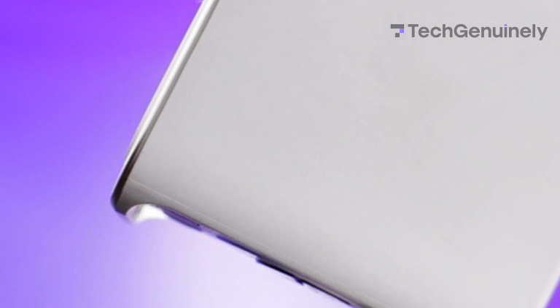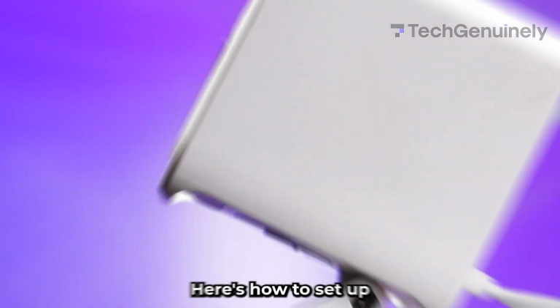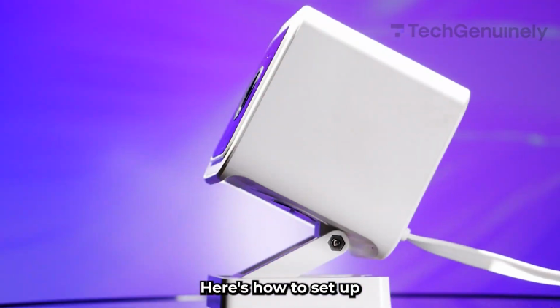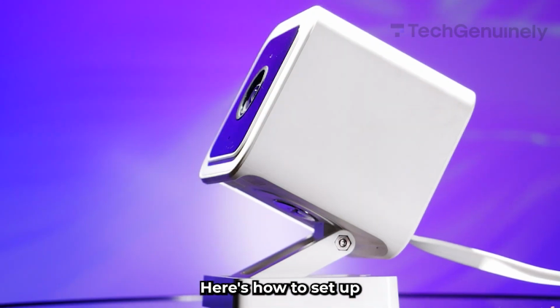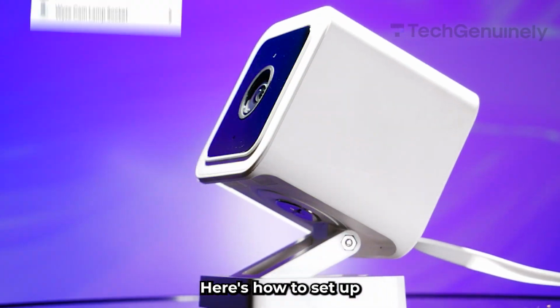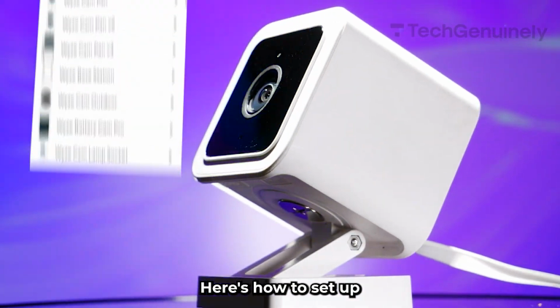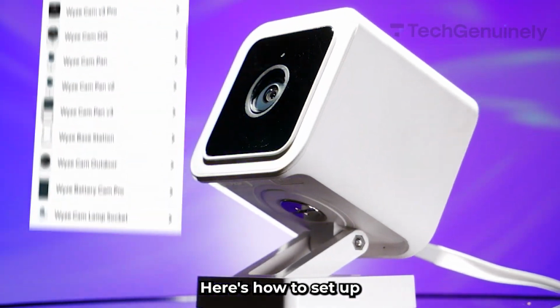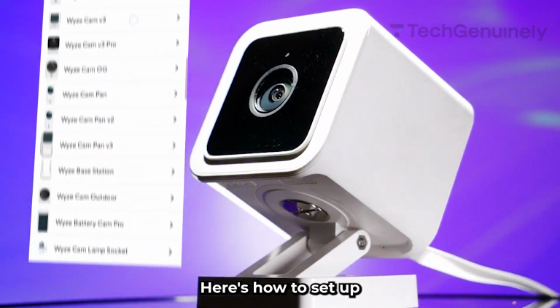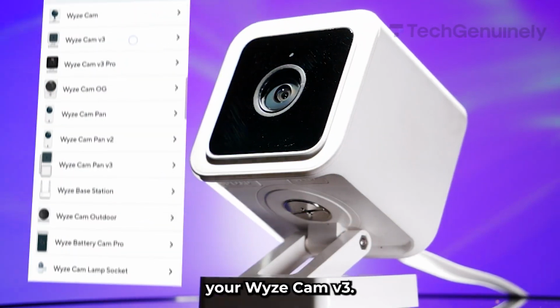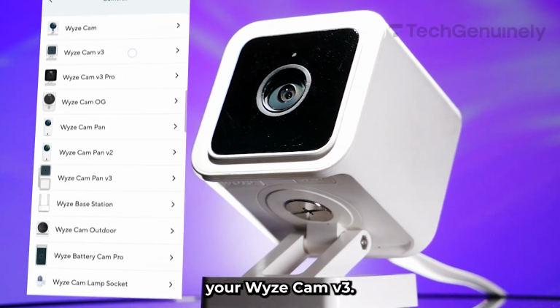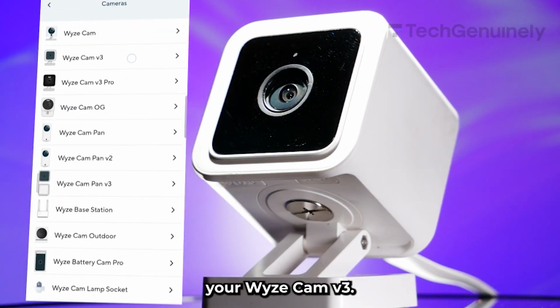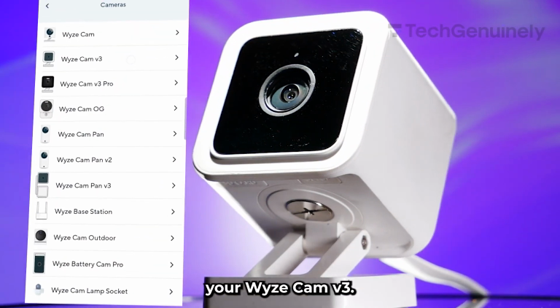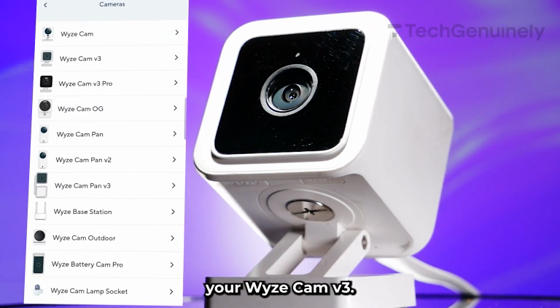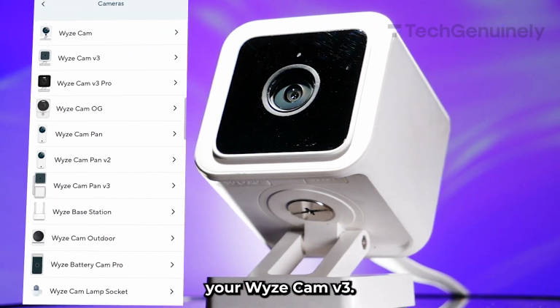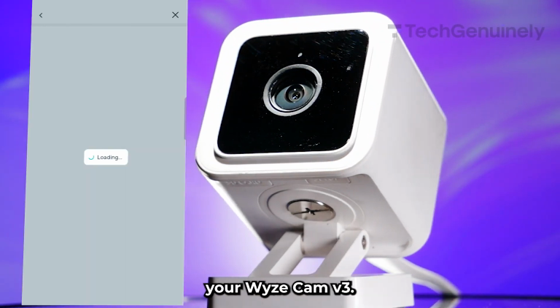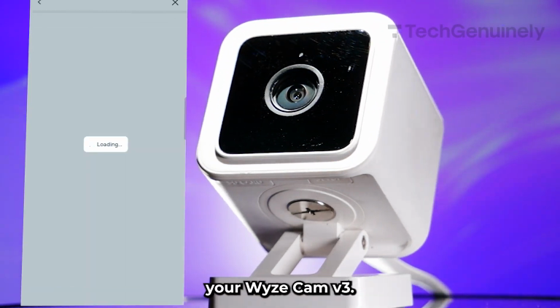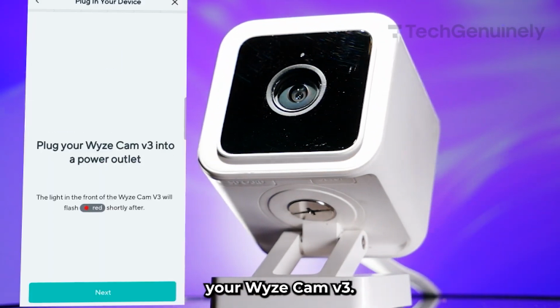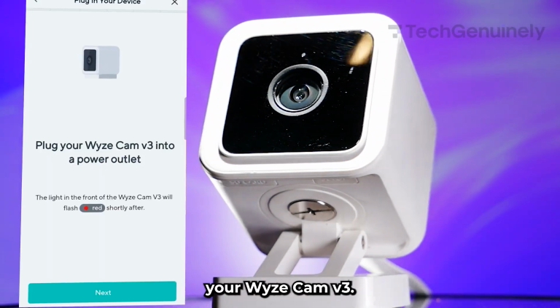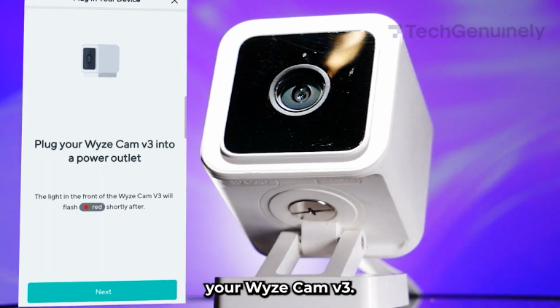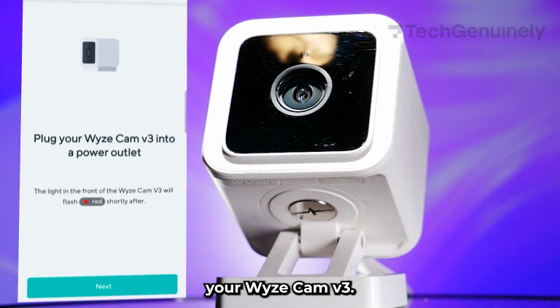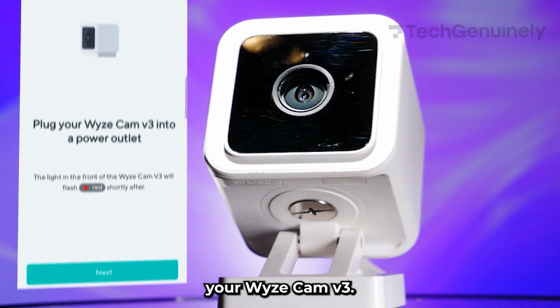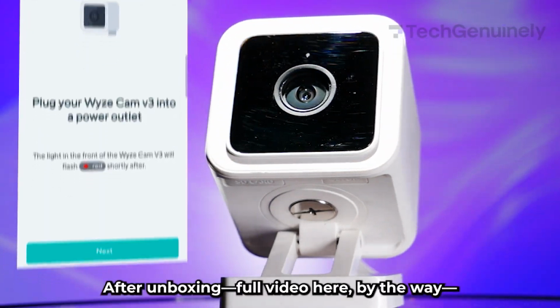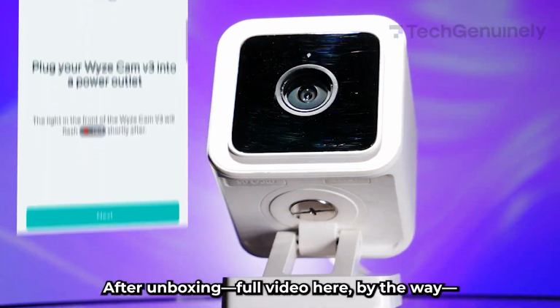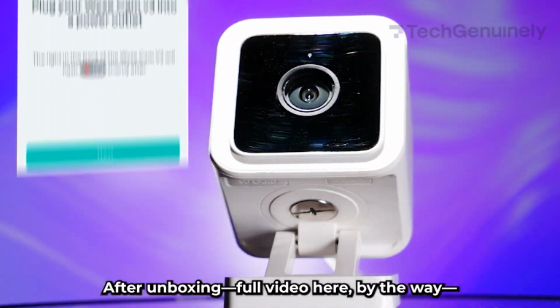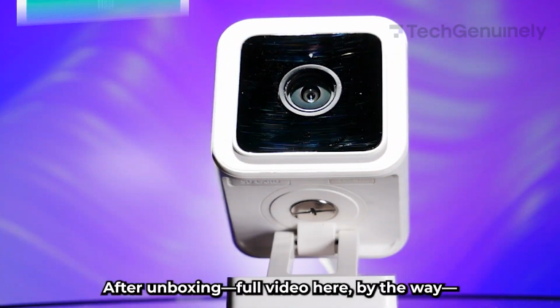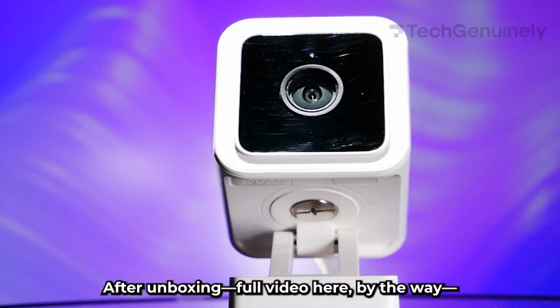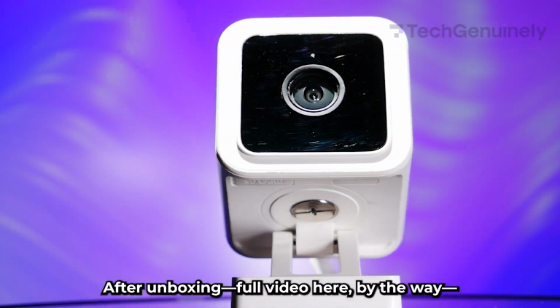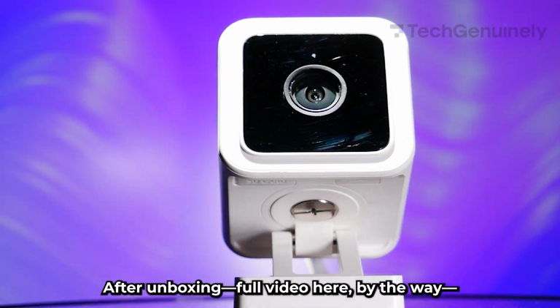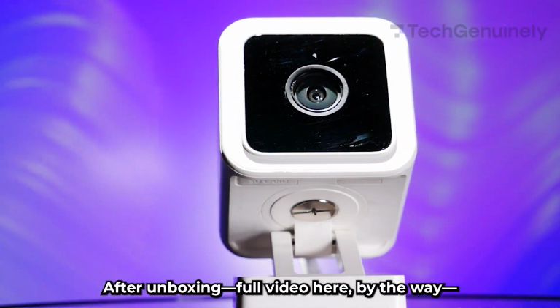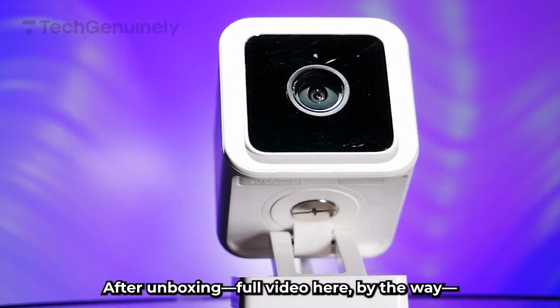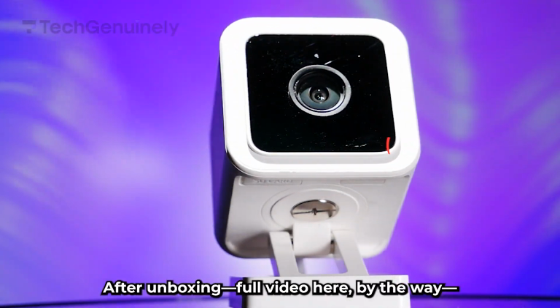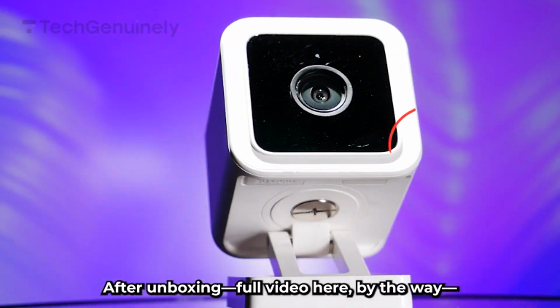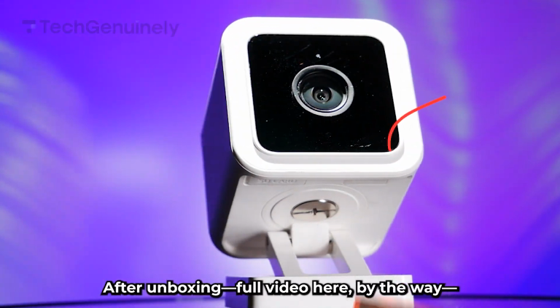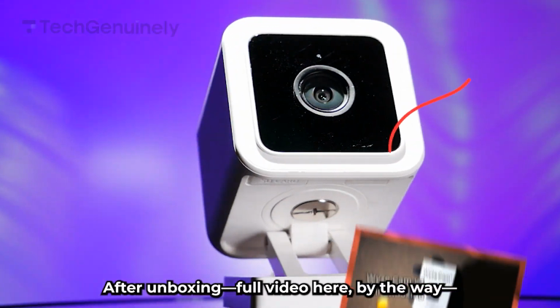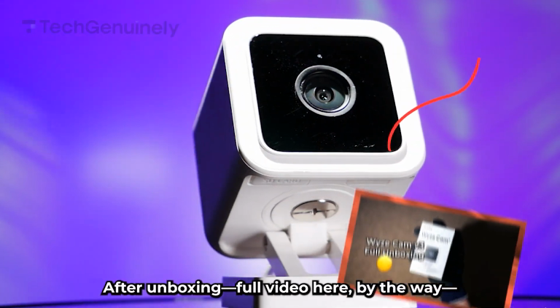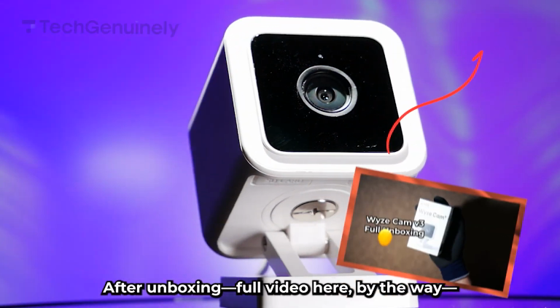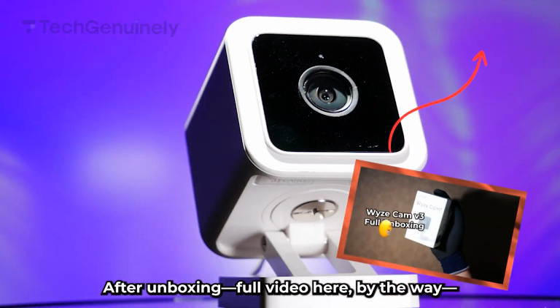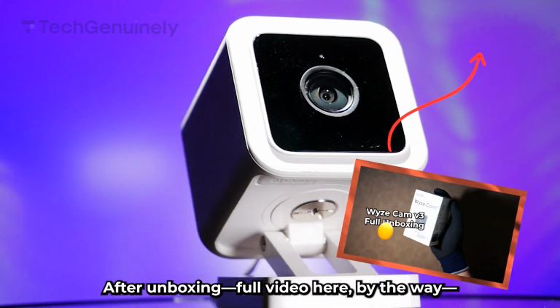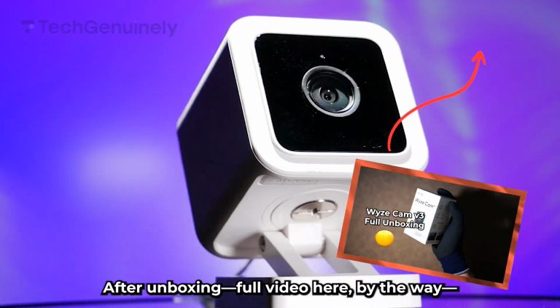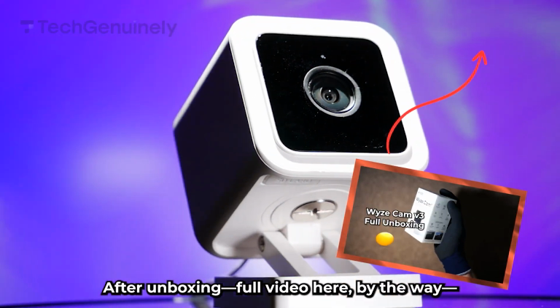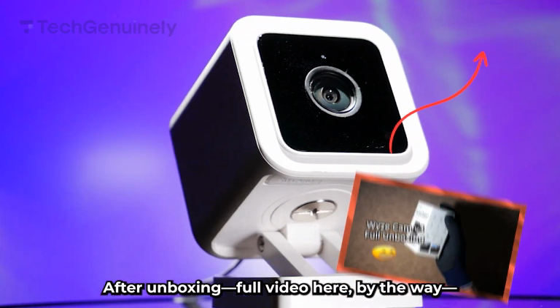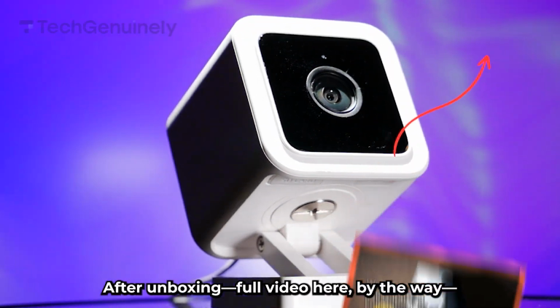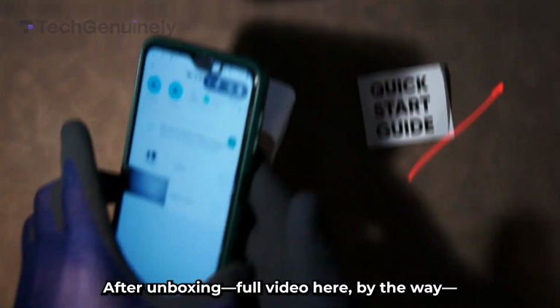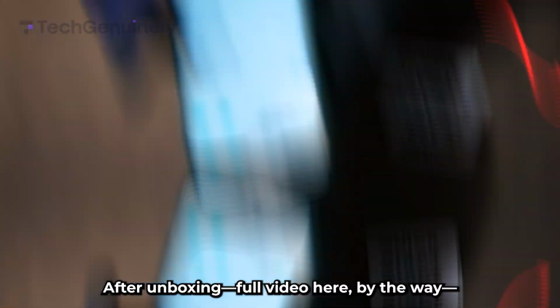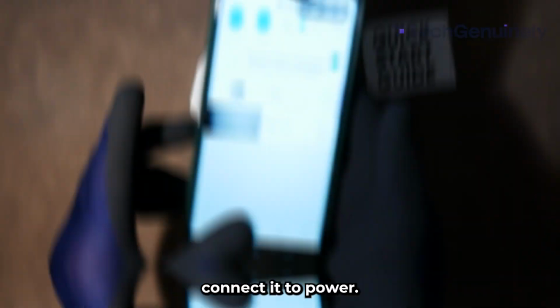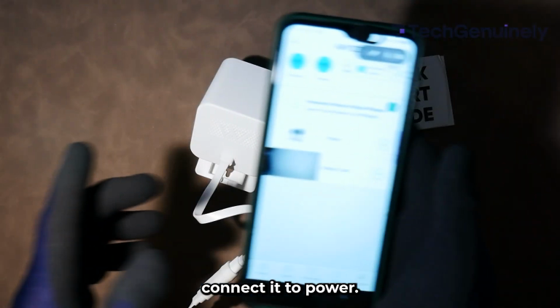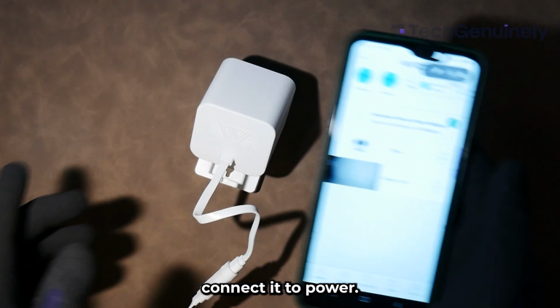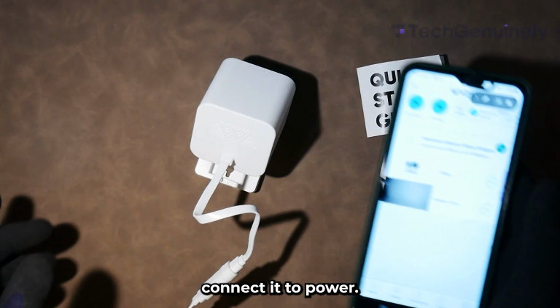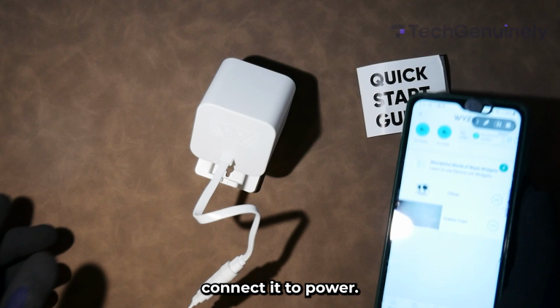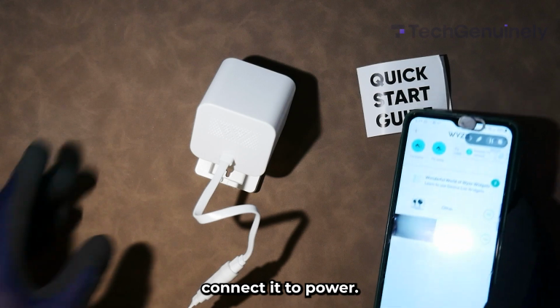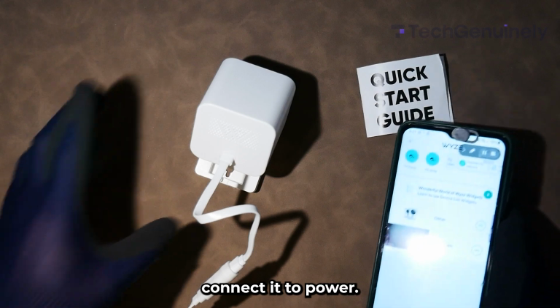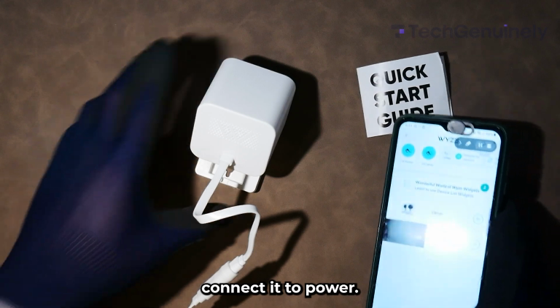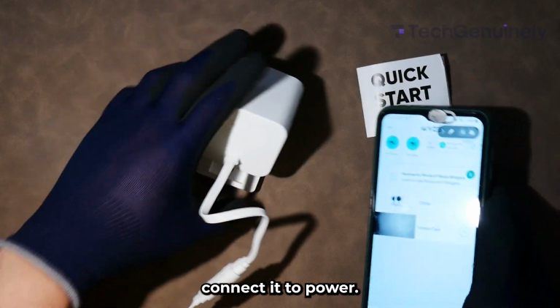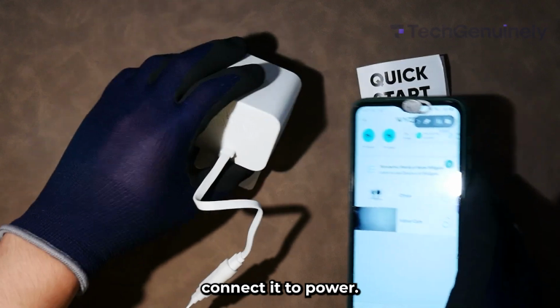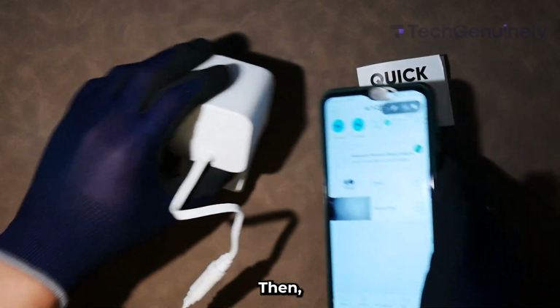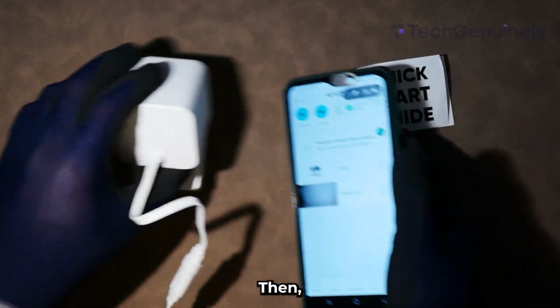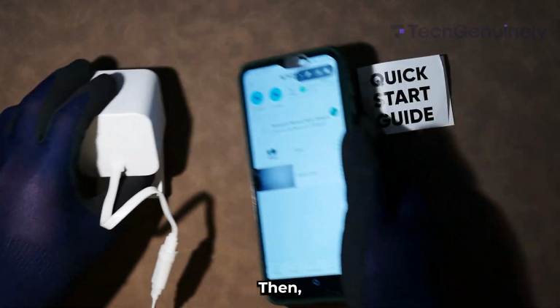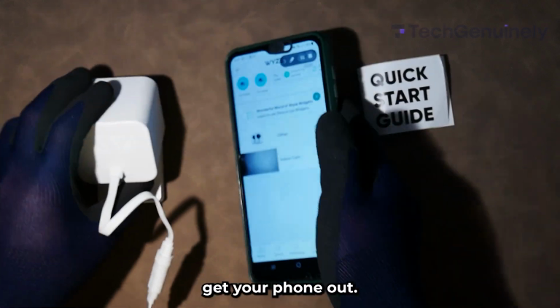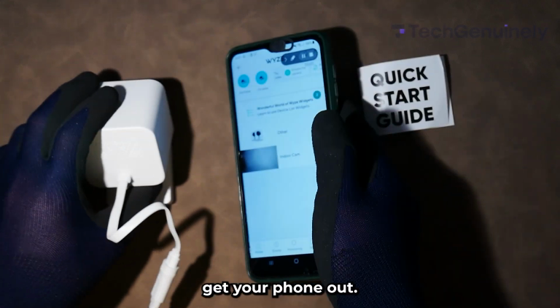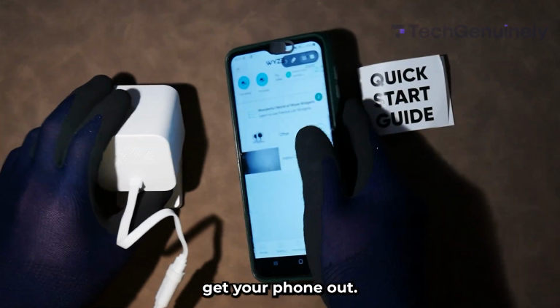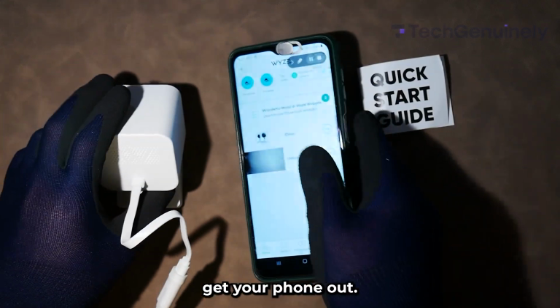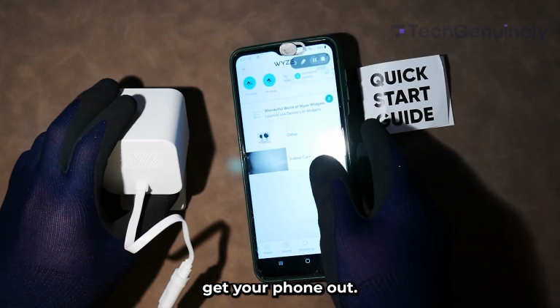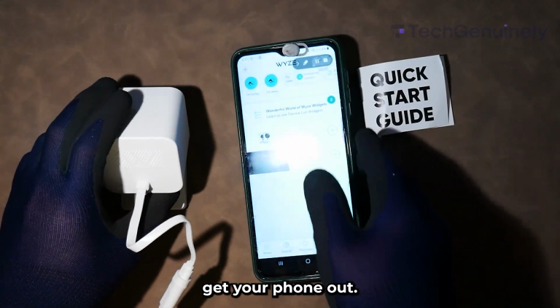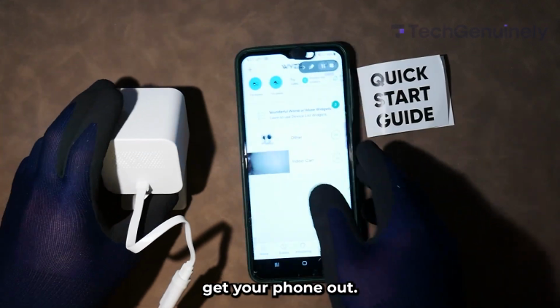Here's how to set up your Wyze Cam V3. After unboxing — full video here by the way — connect it to power, then get your phone out.